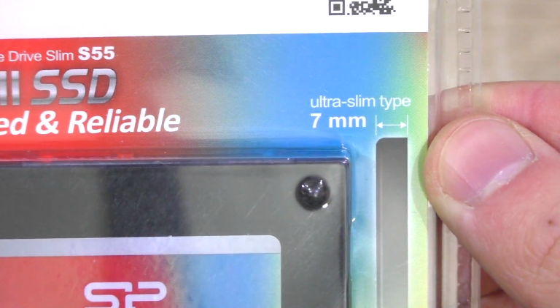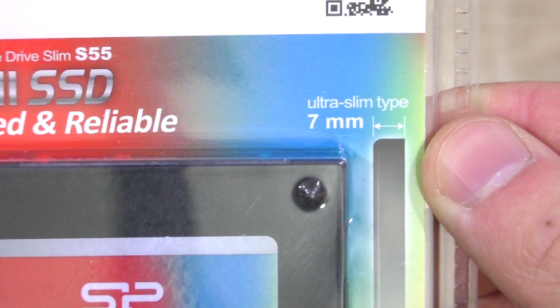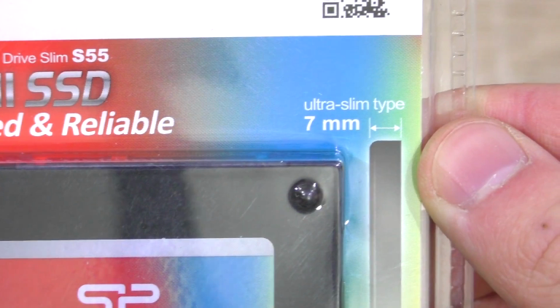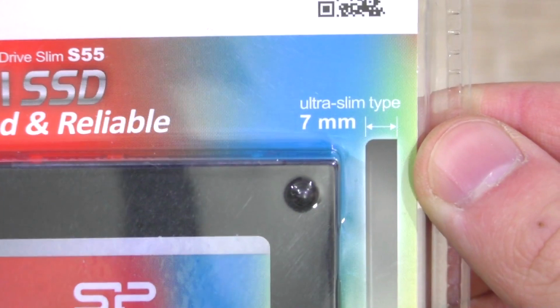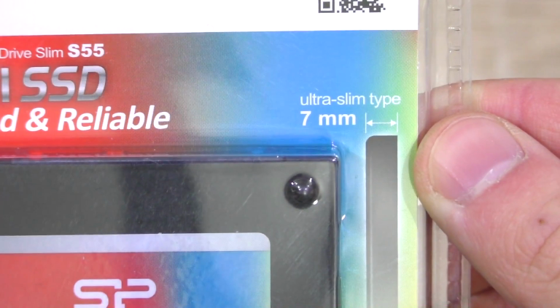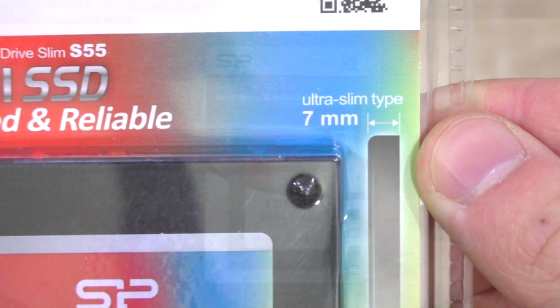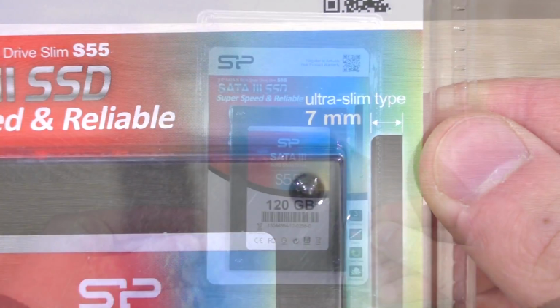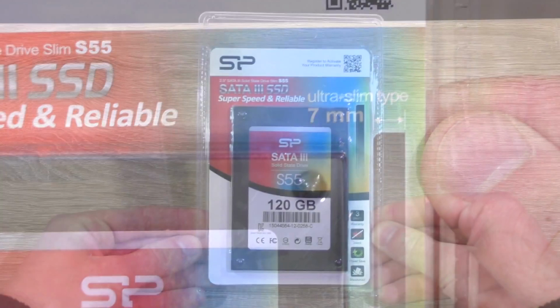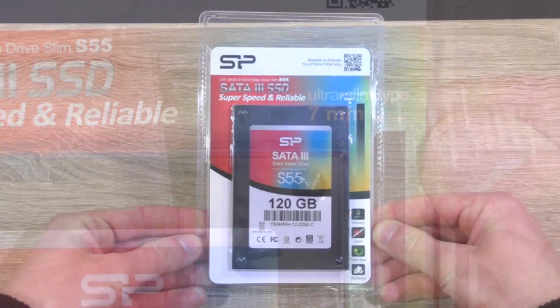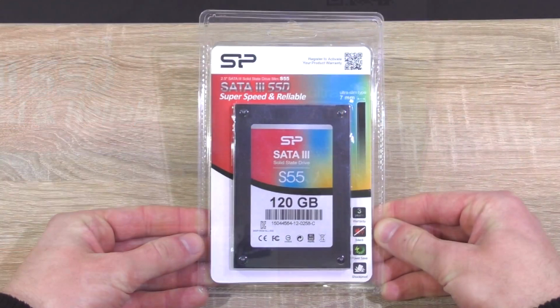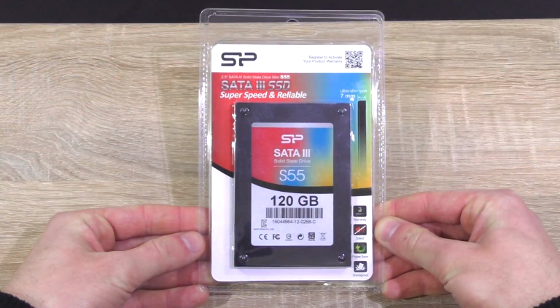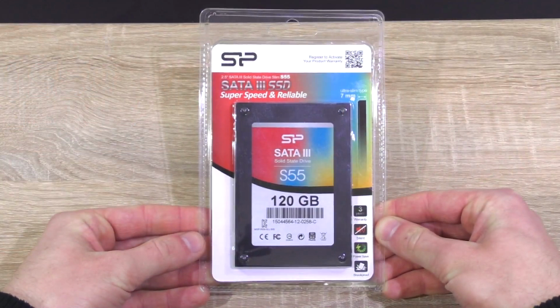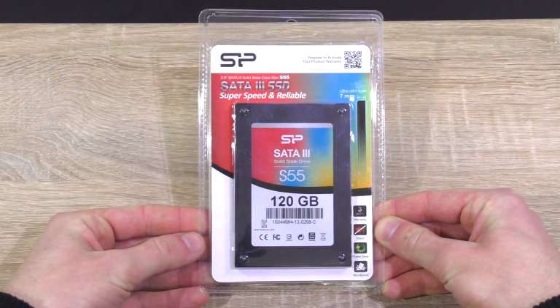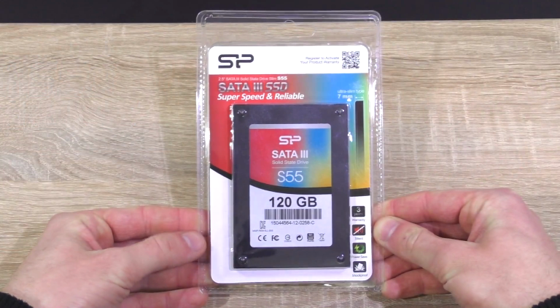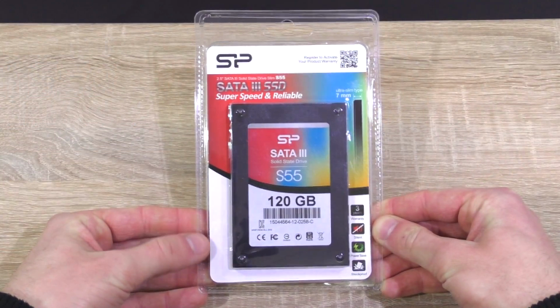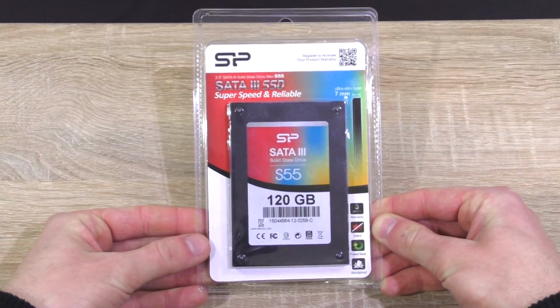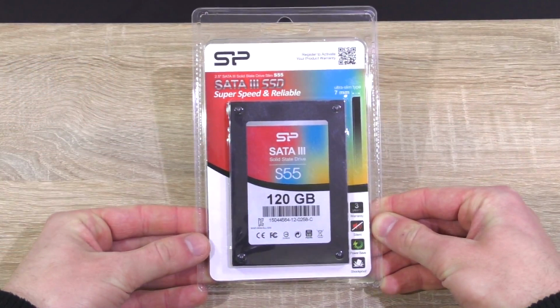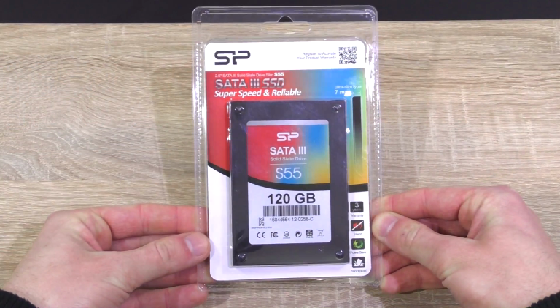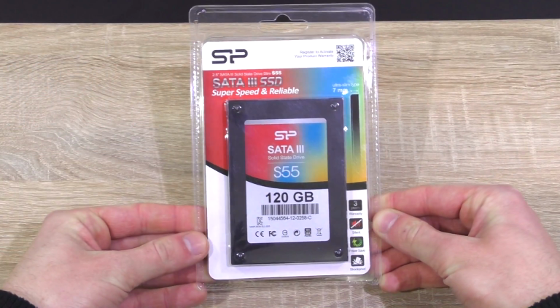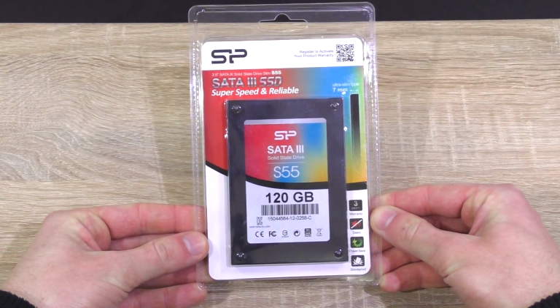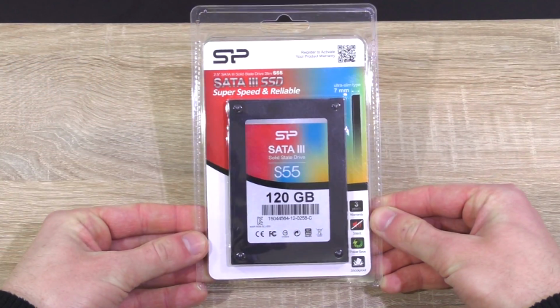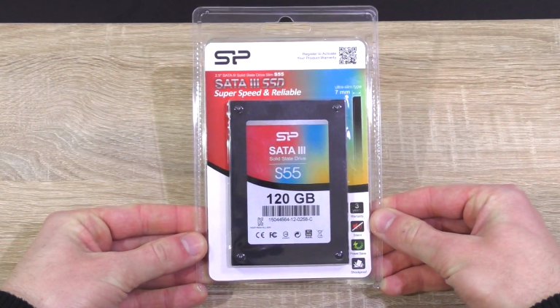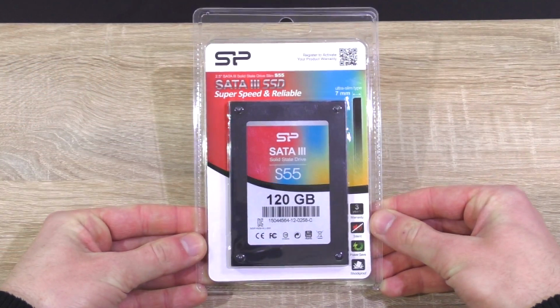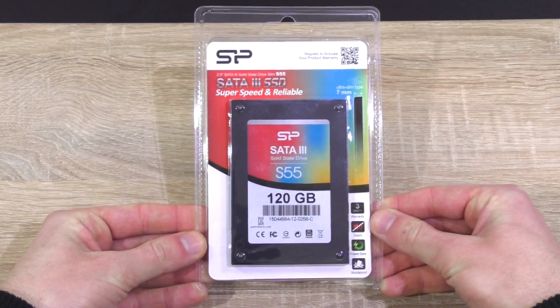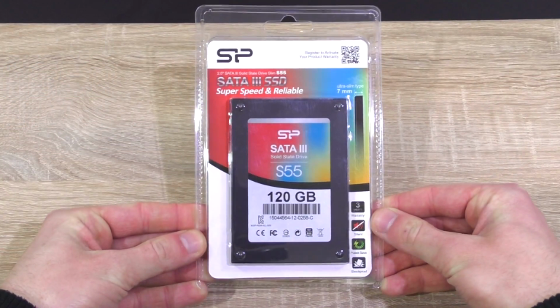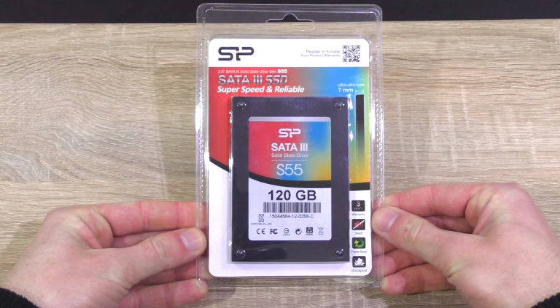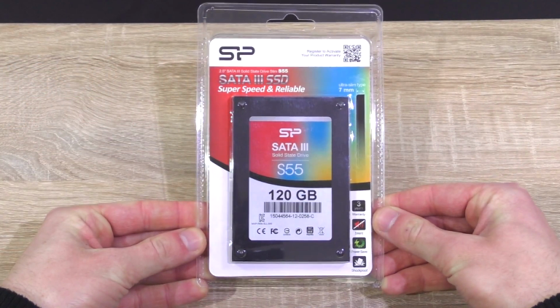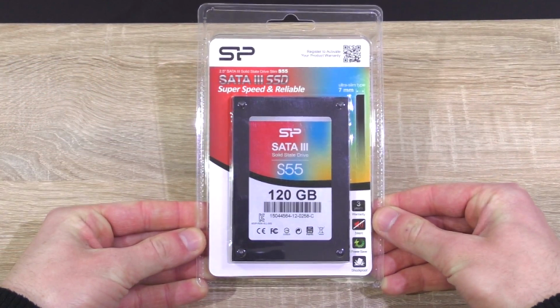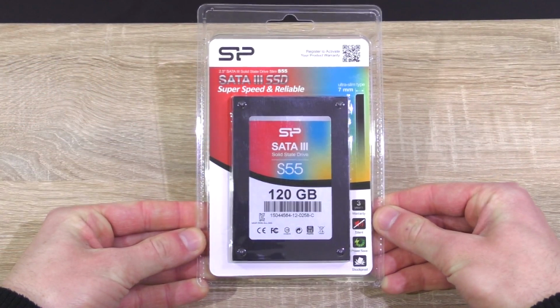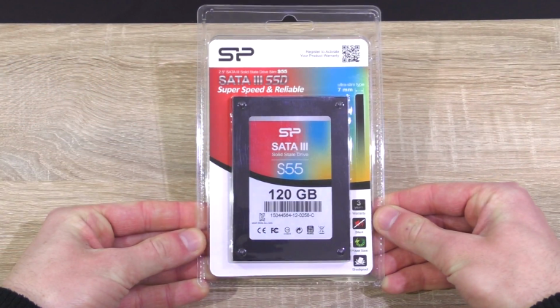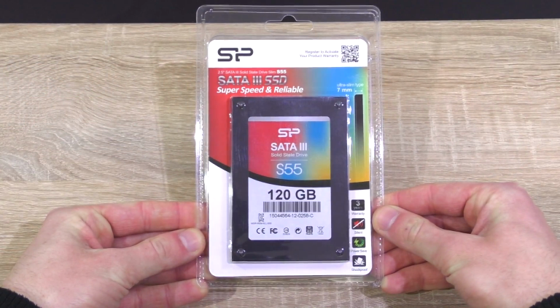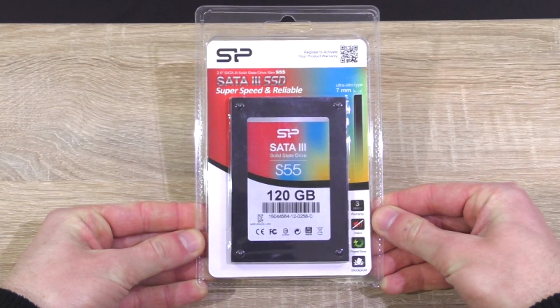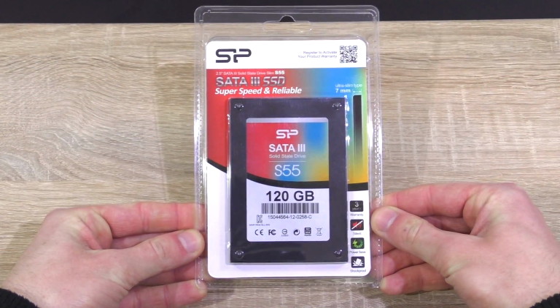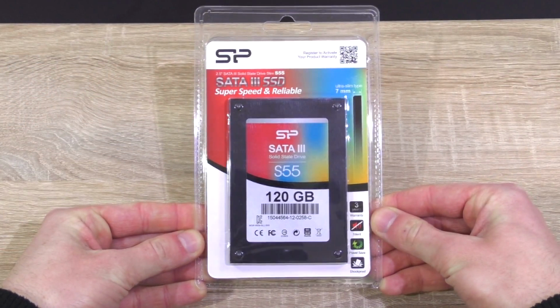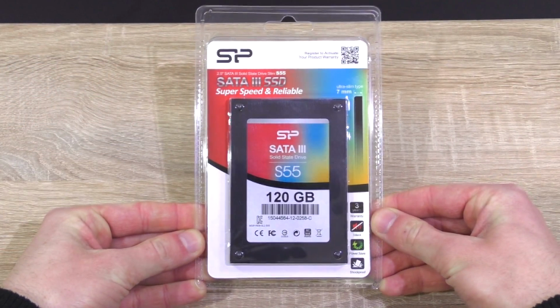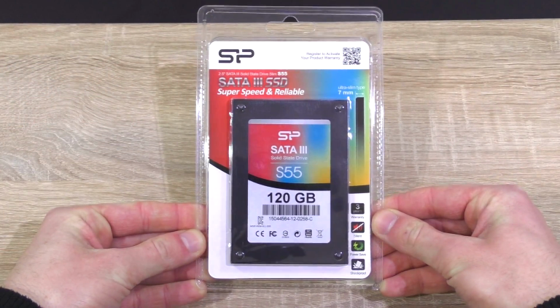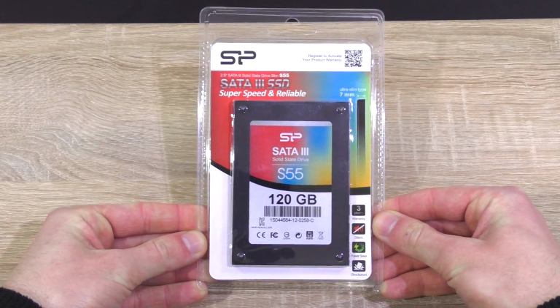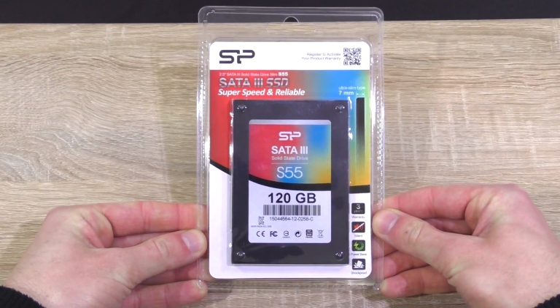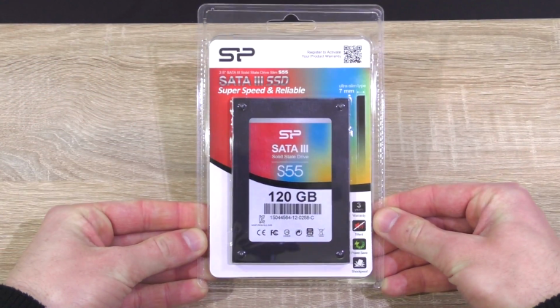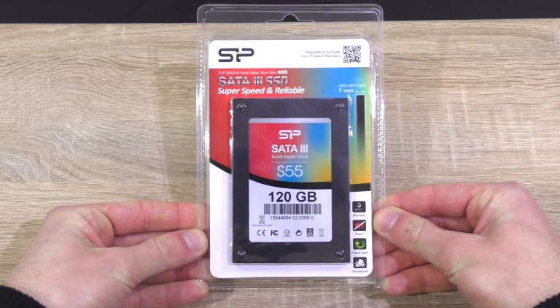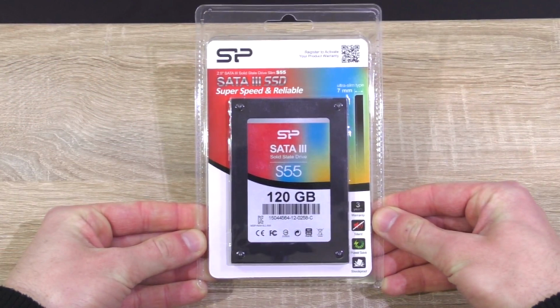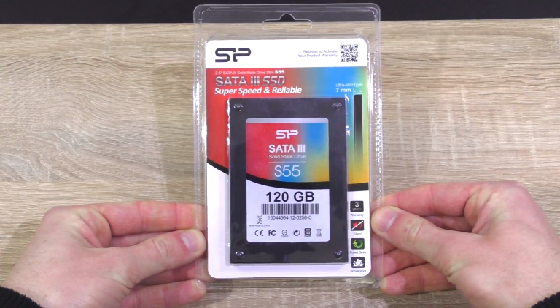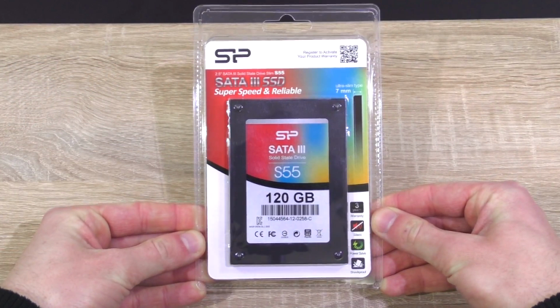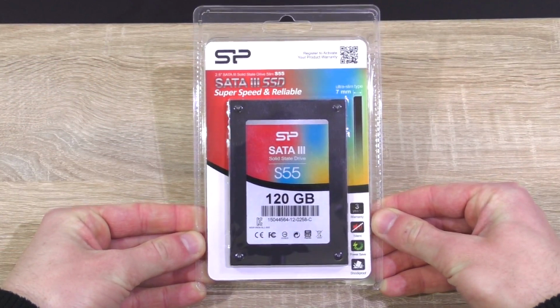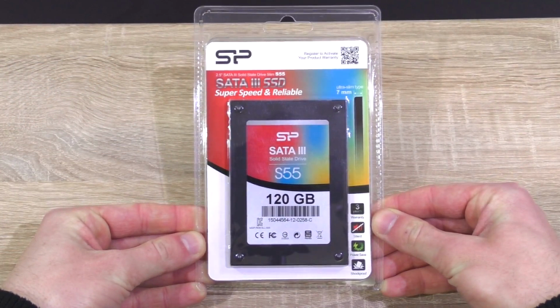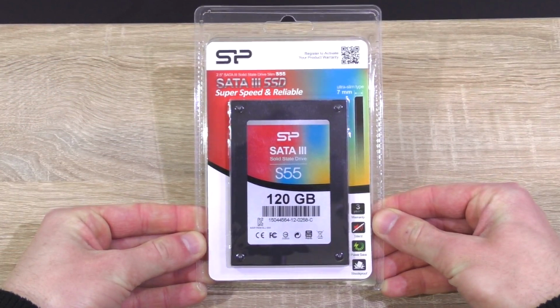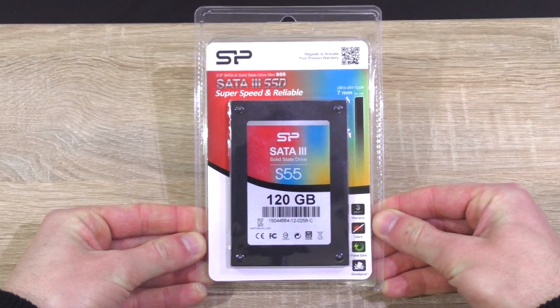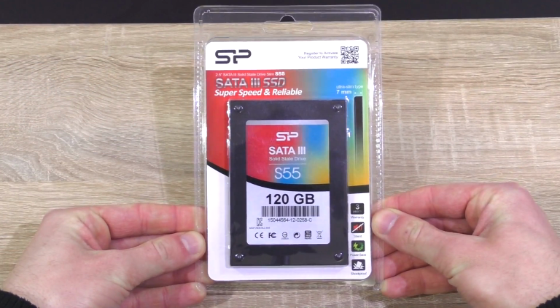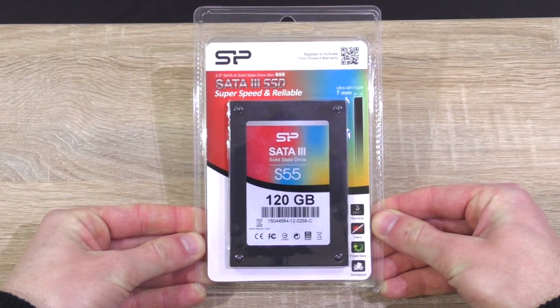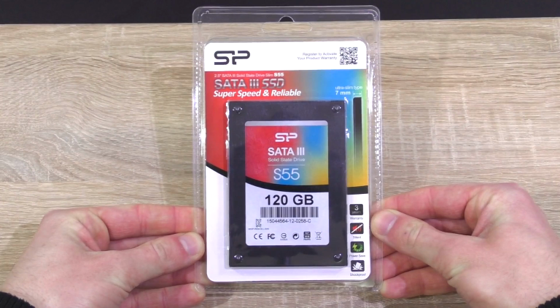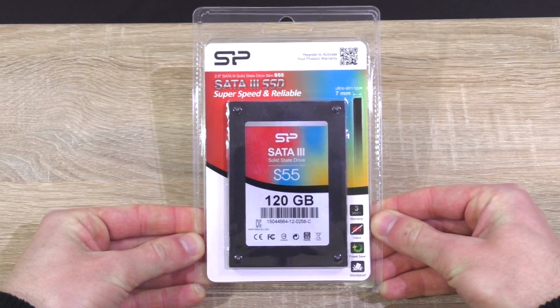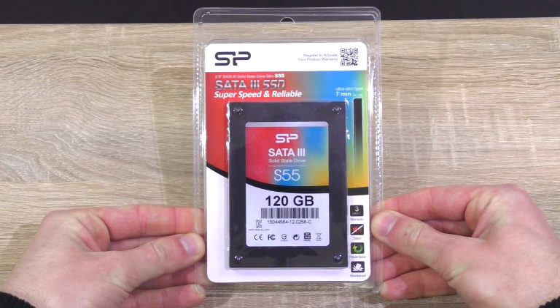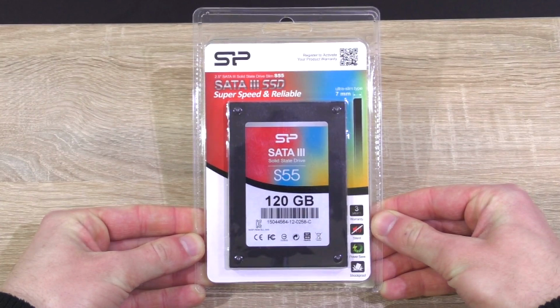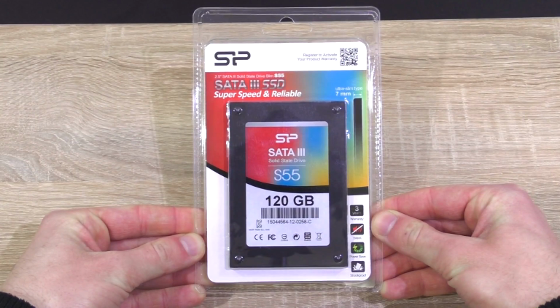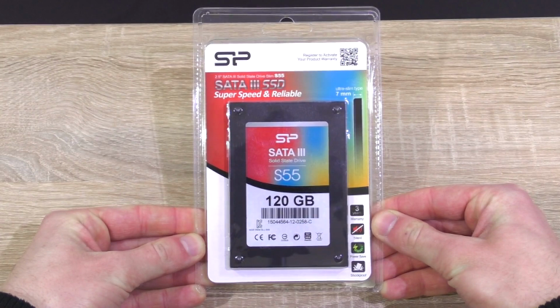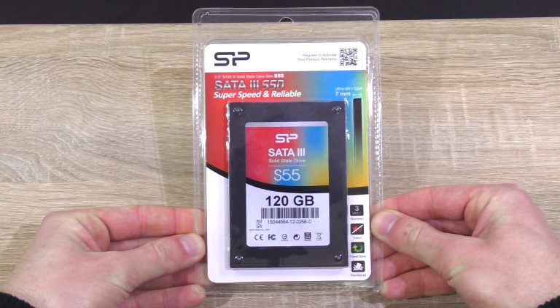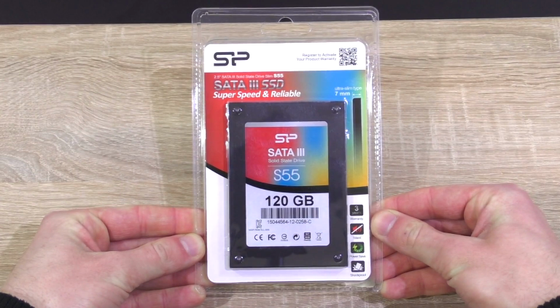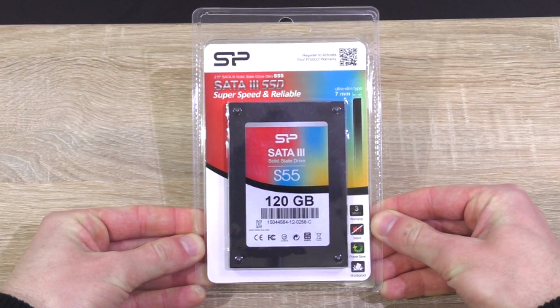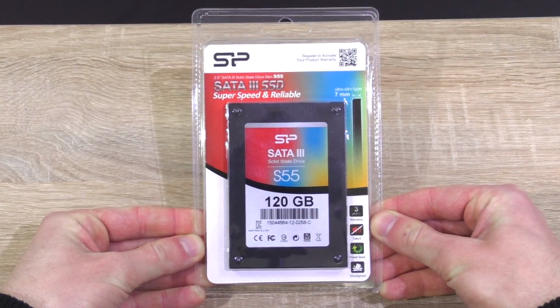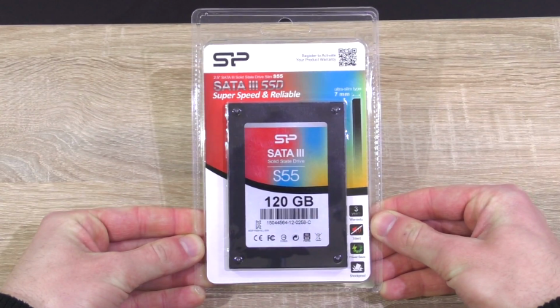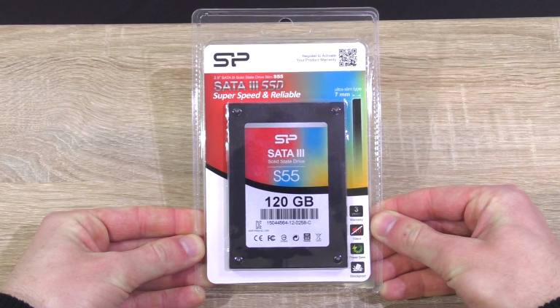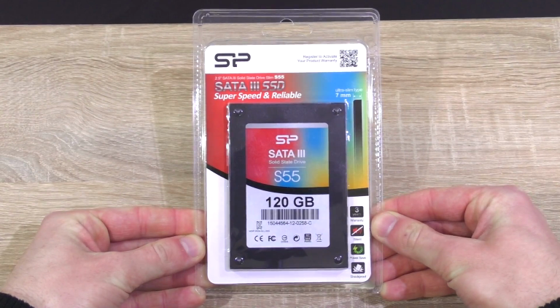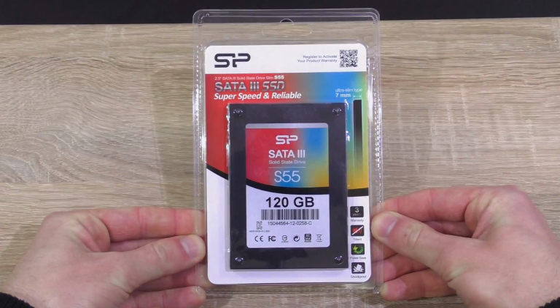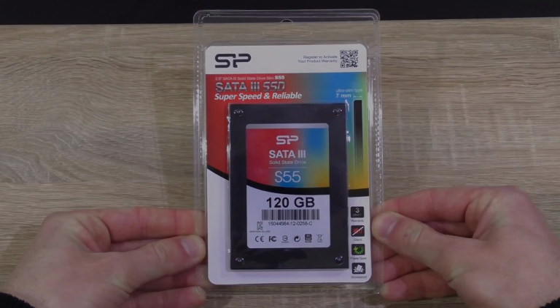The SSD comes with a 3-year warranty. I want to thank Silicon Power for providing me this SSD to review and making this video possible.